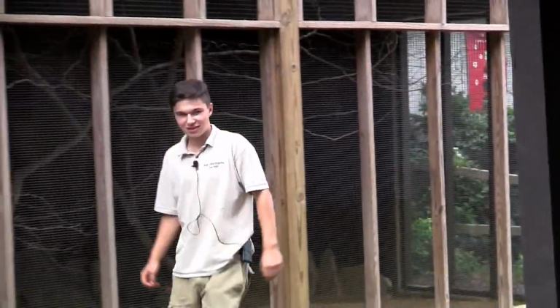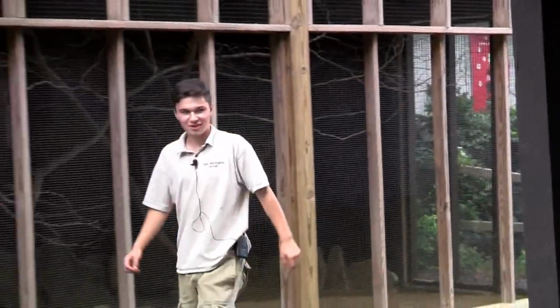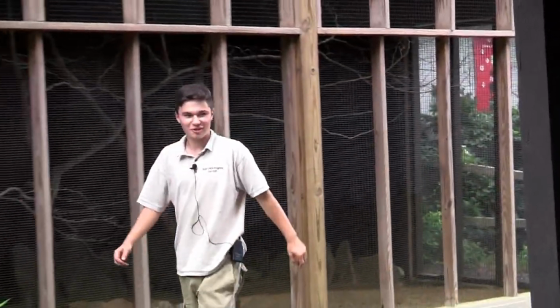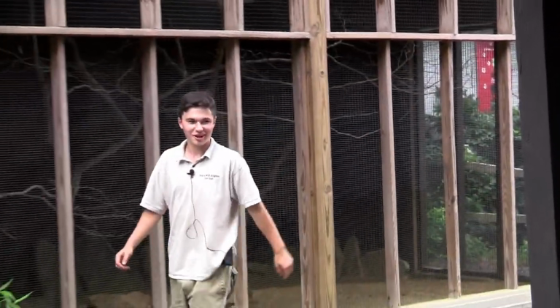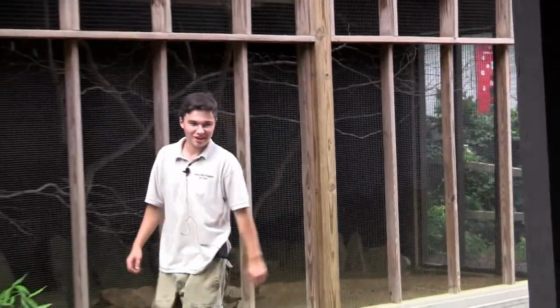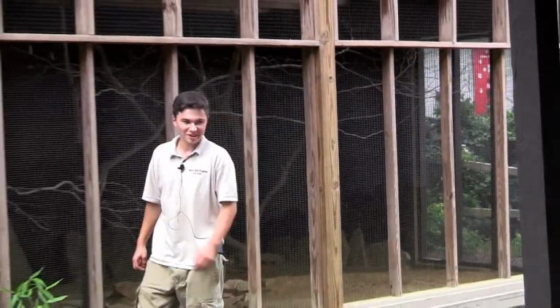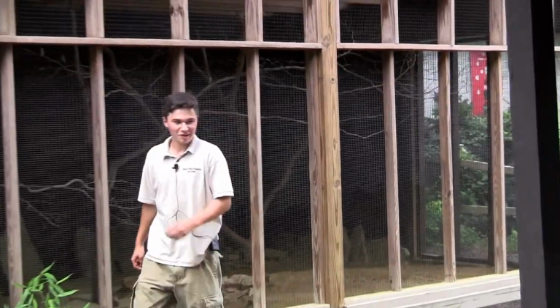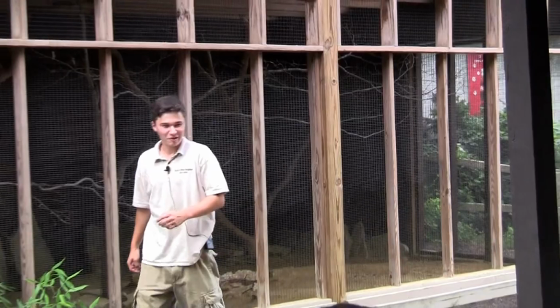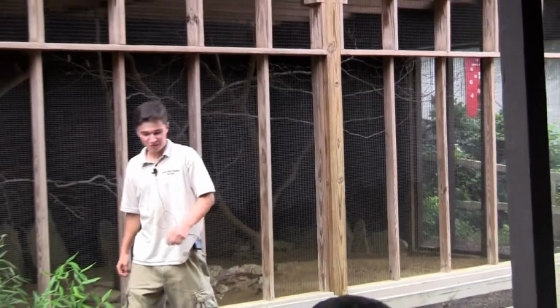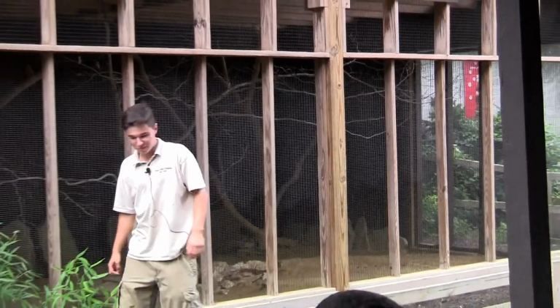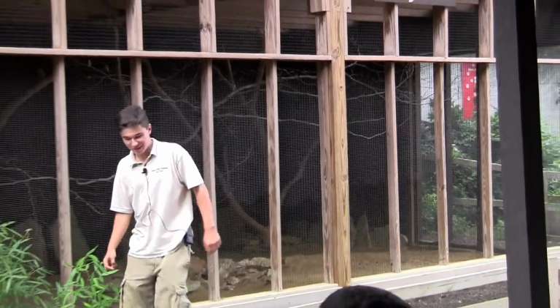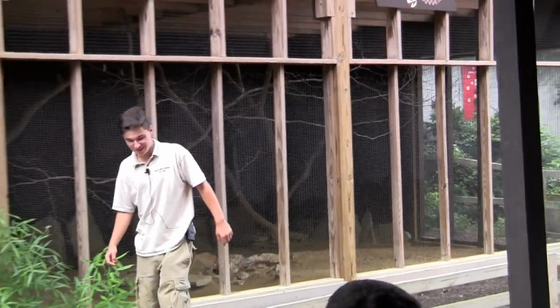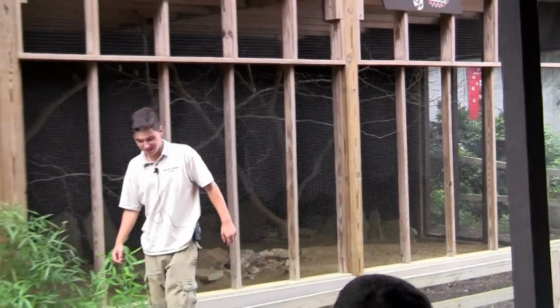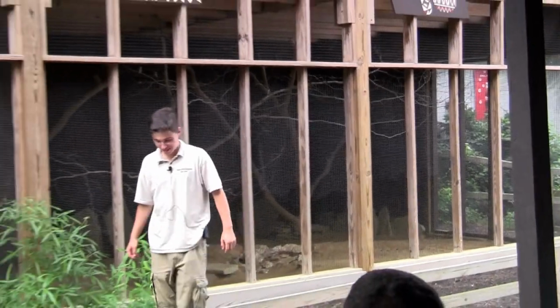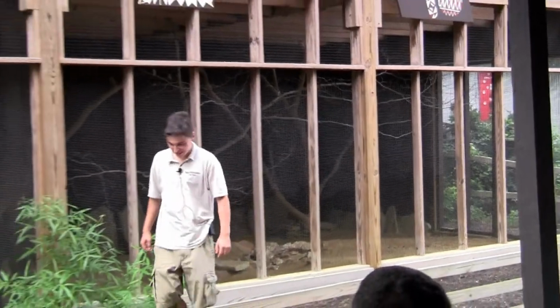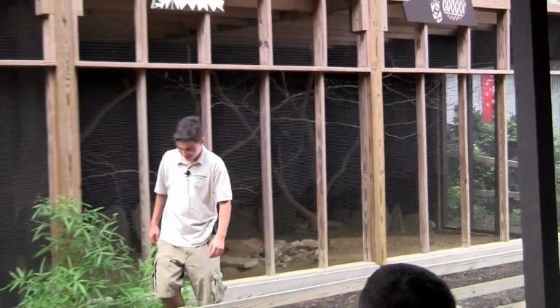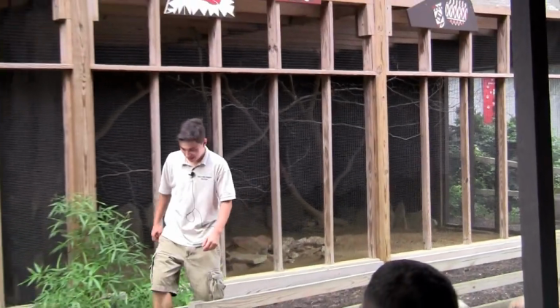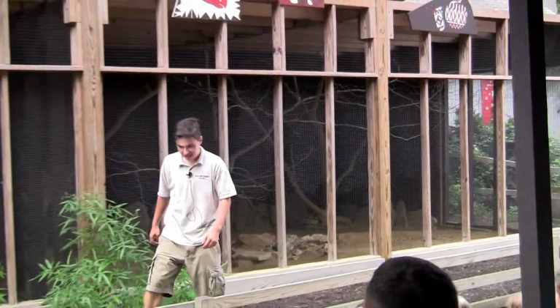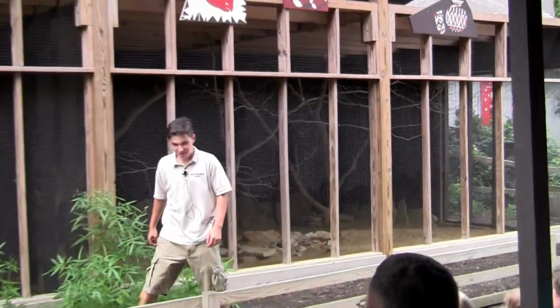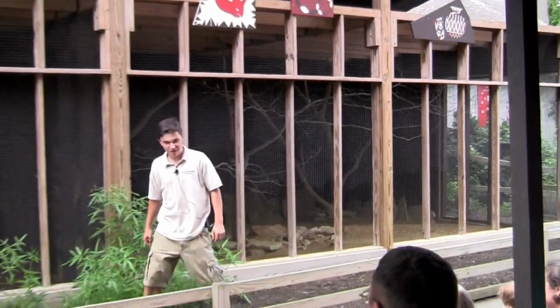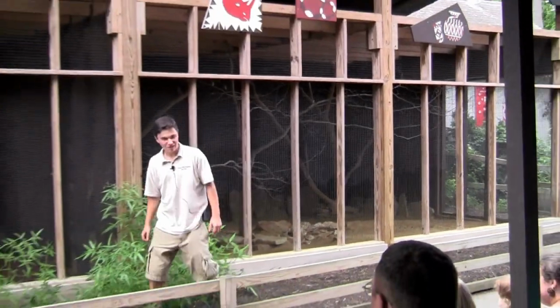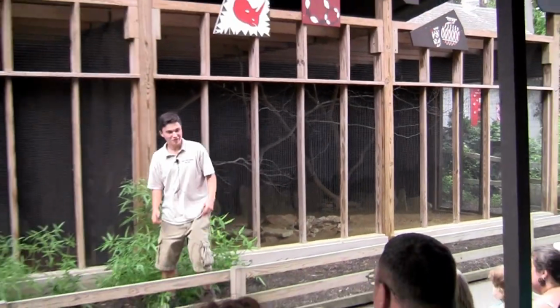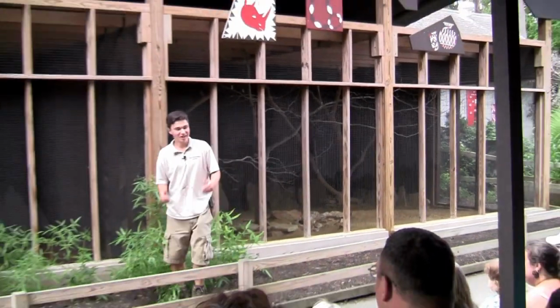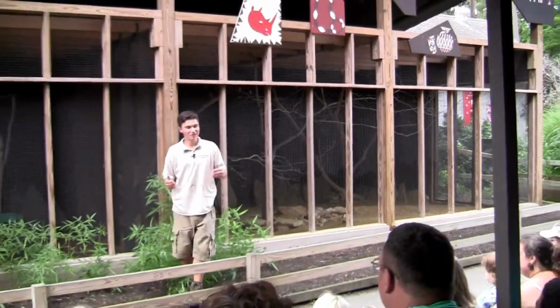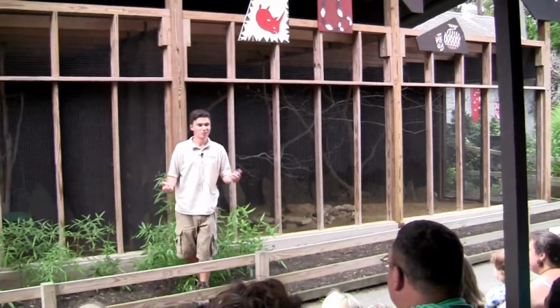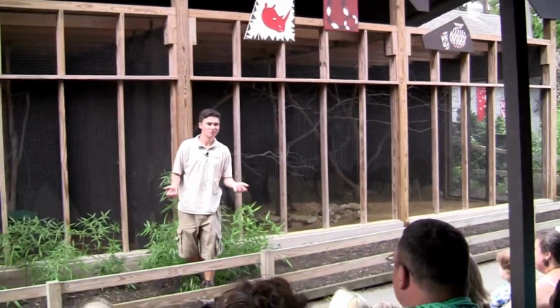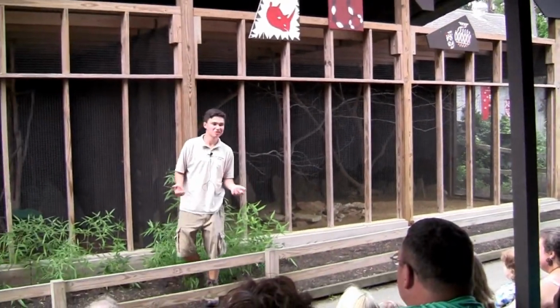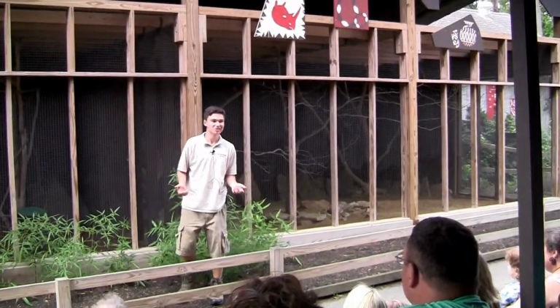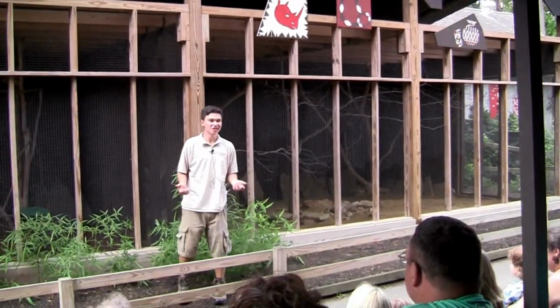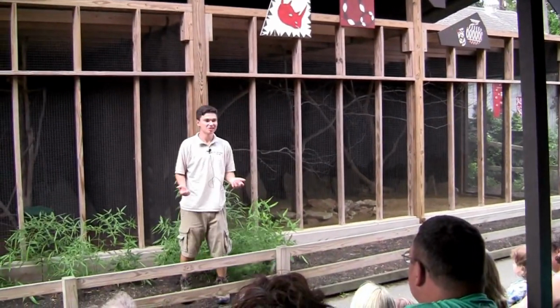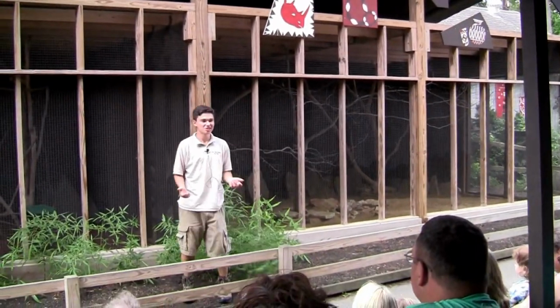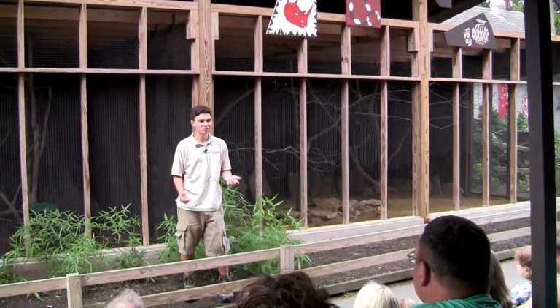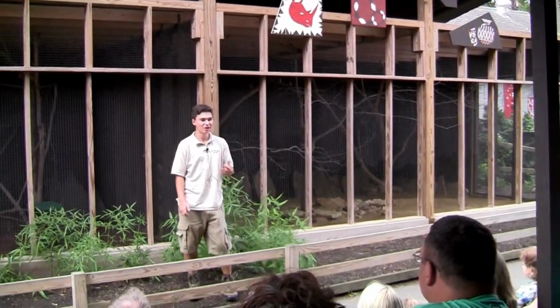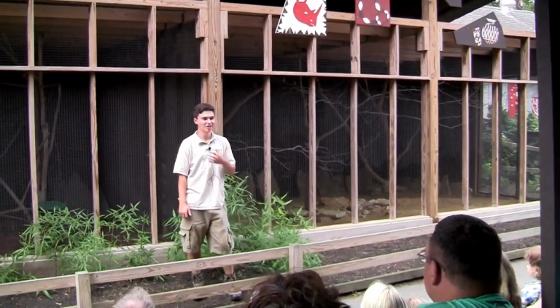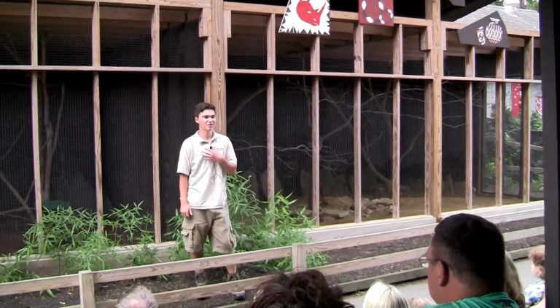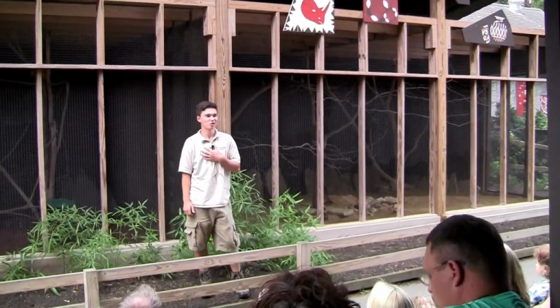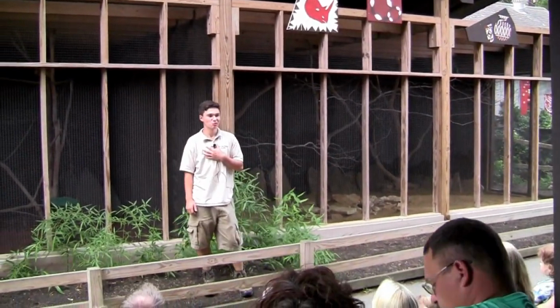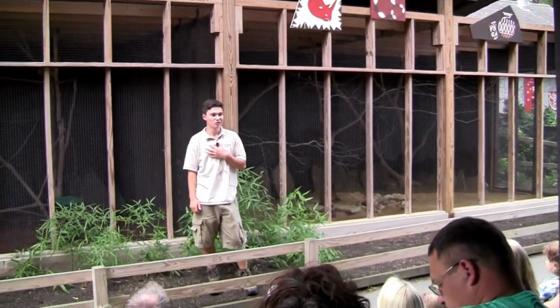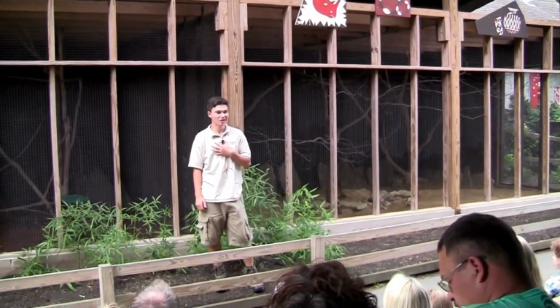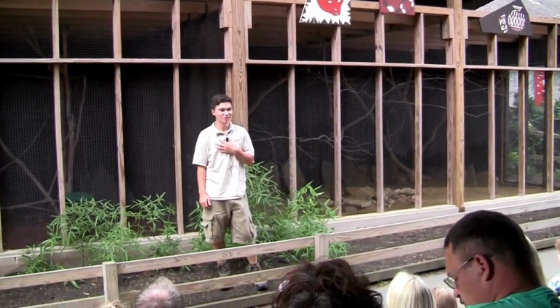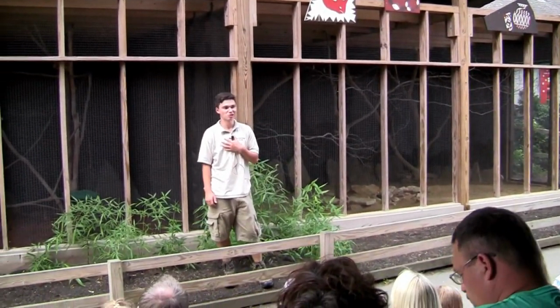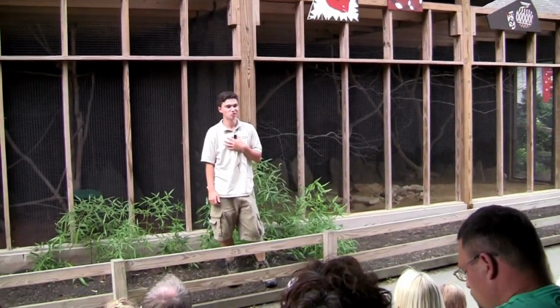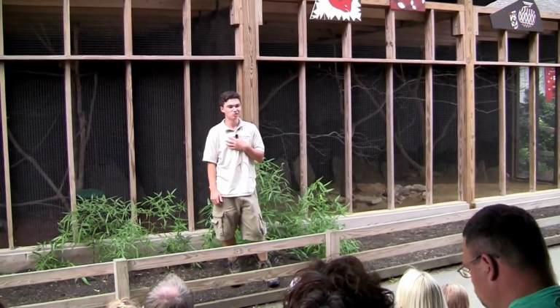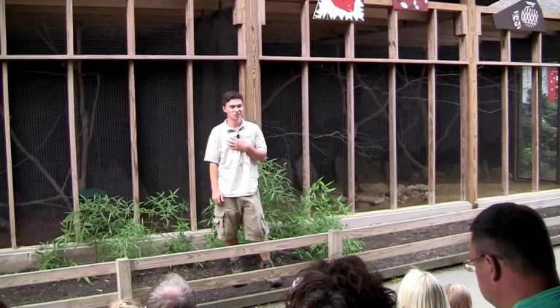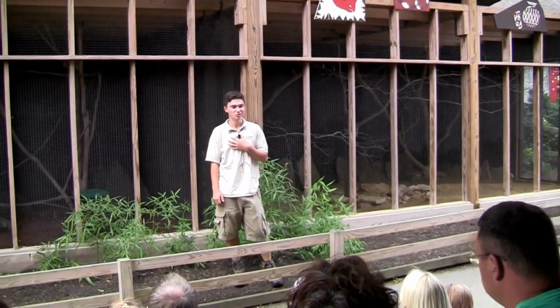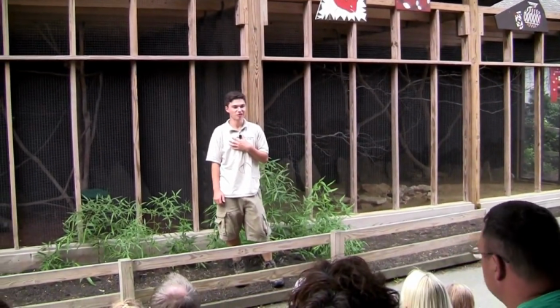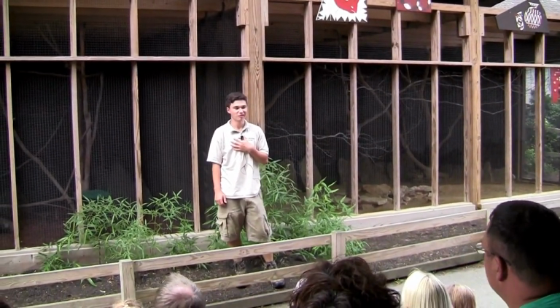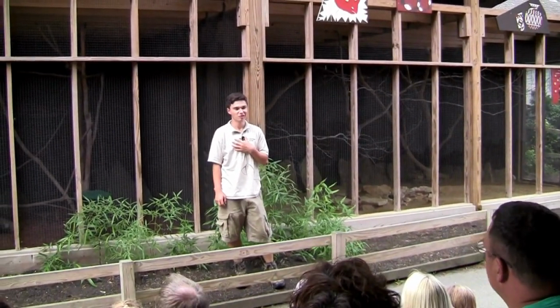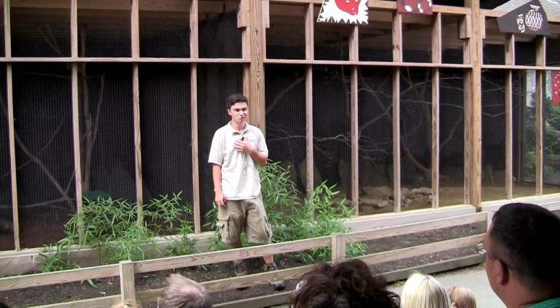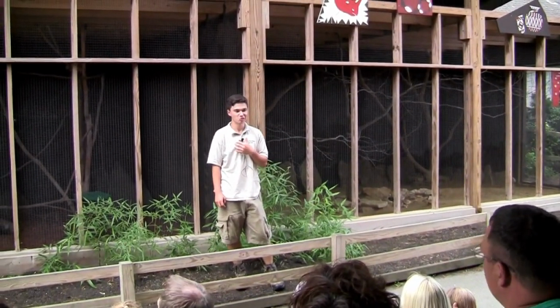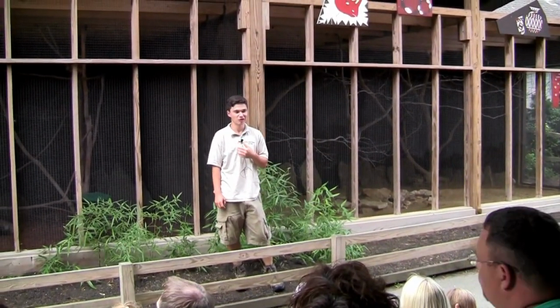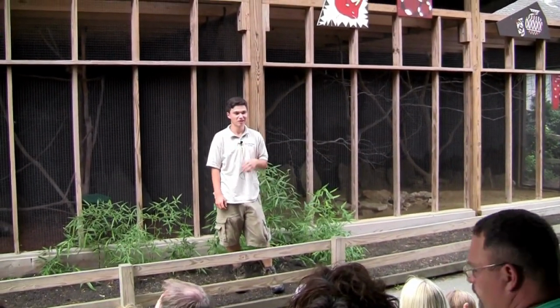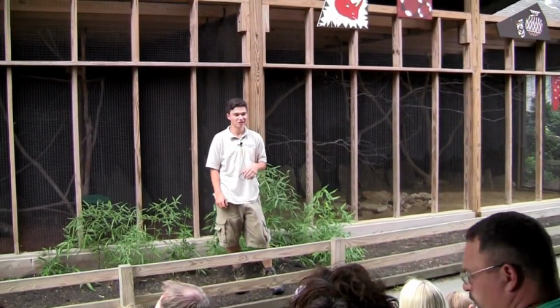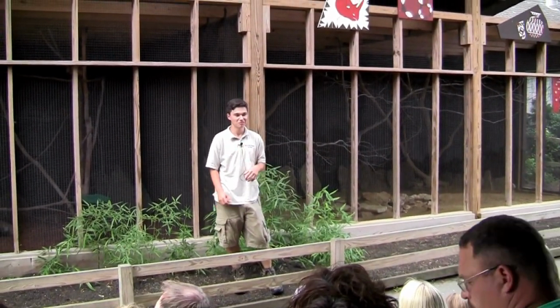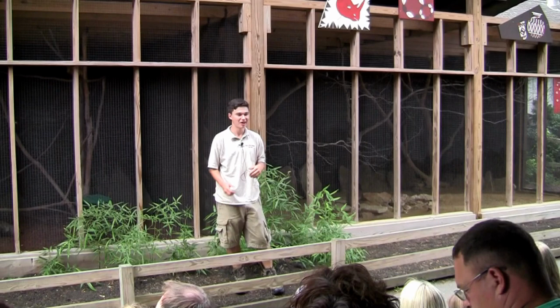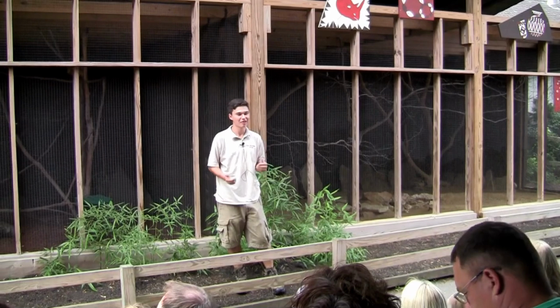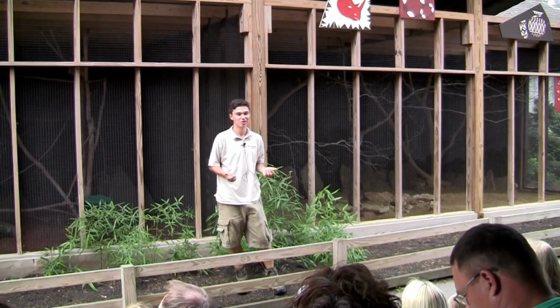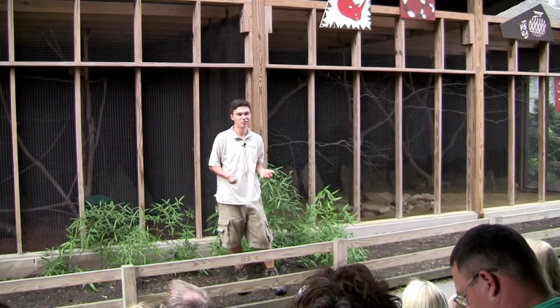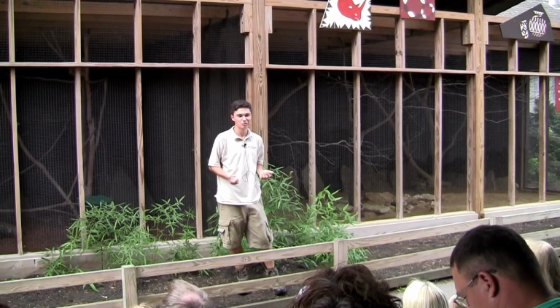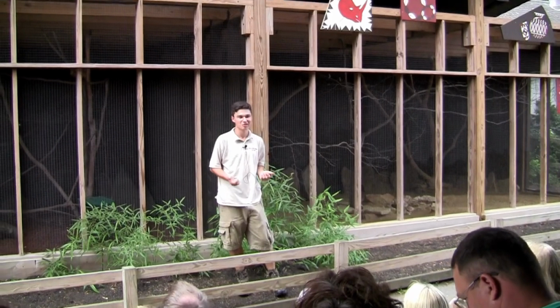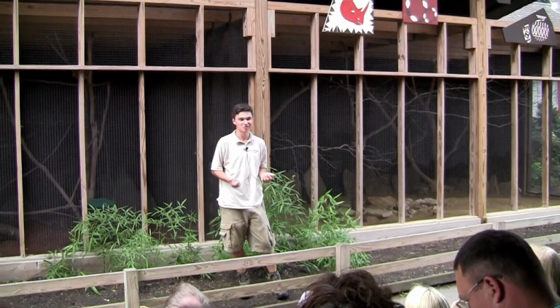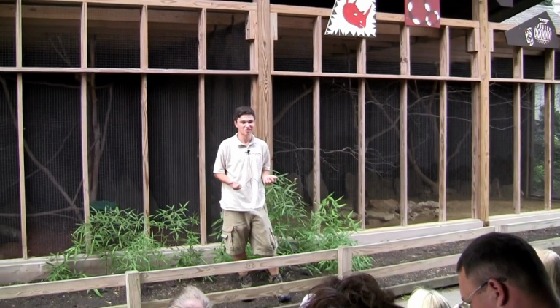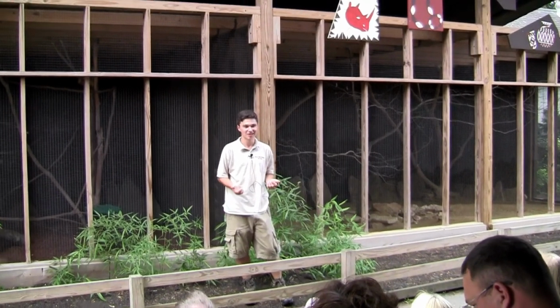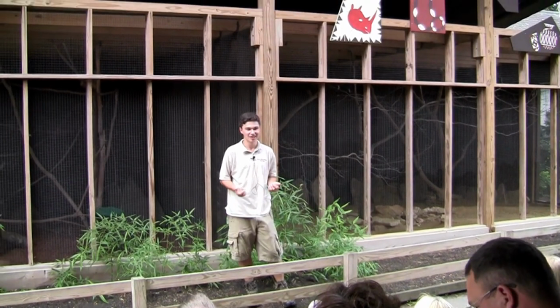Hello everybody. Welcome to Animal Presentations. My name is Quinn. I'm a zookeeper here at Yorkshire Wild Kingdom. How's everyone doing today?